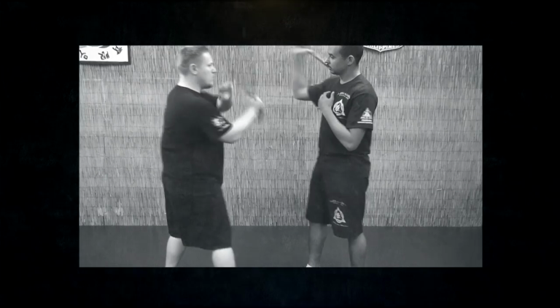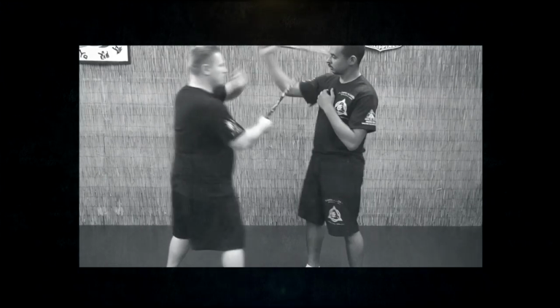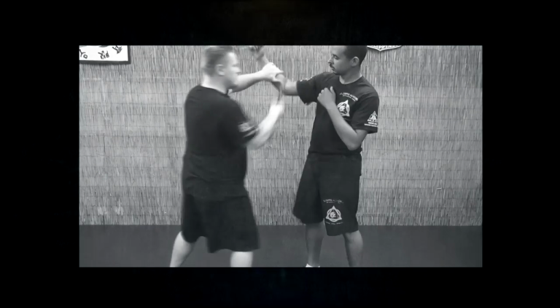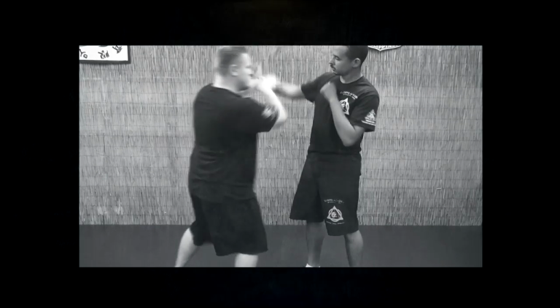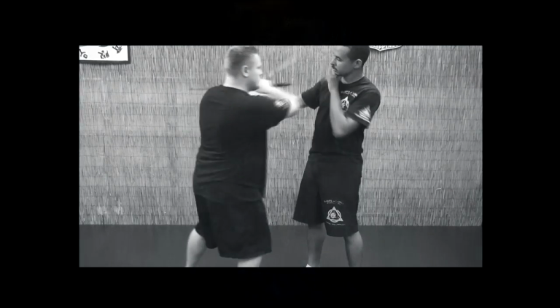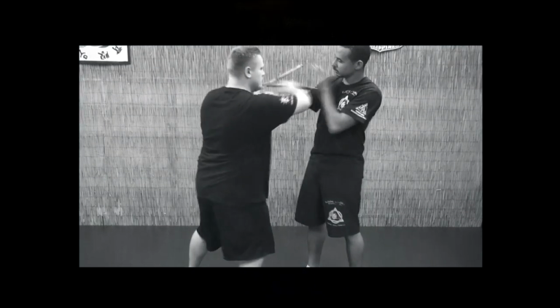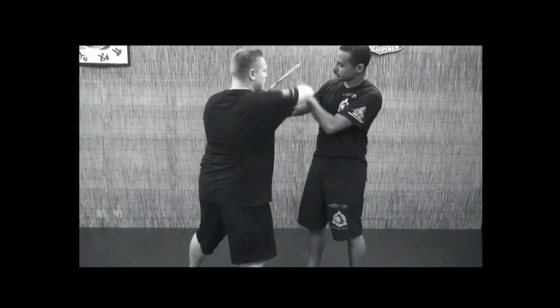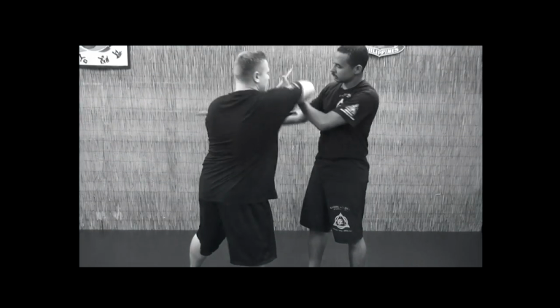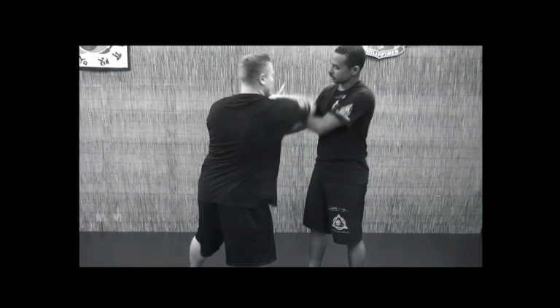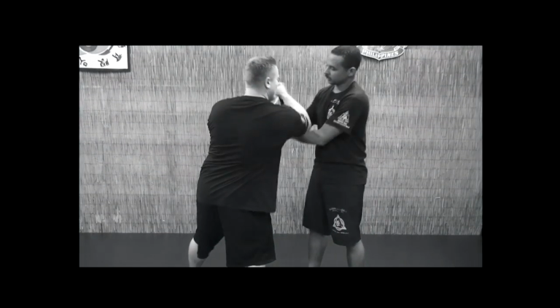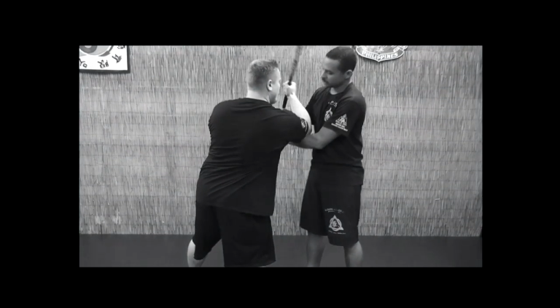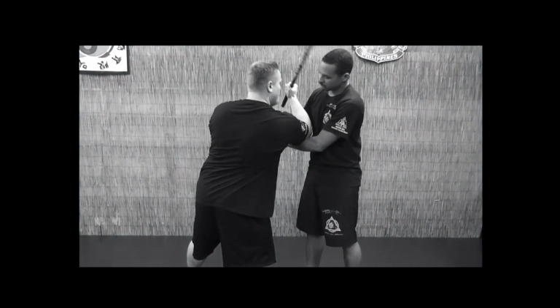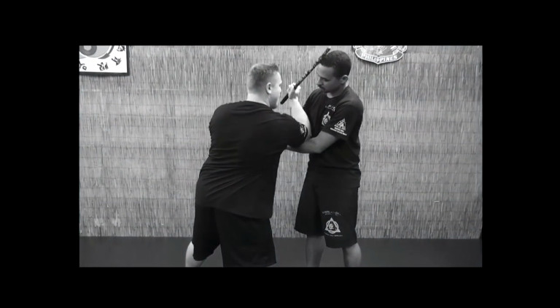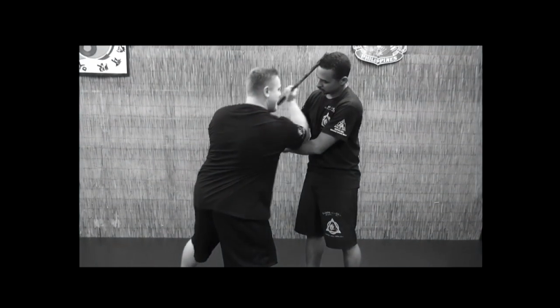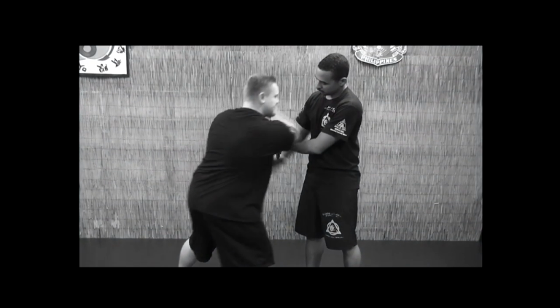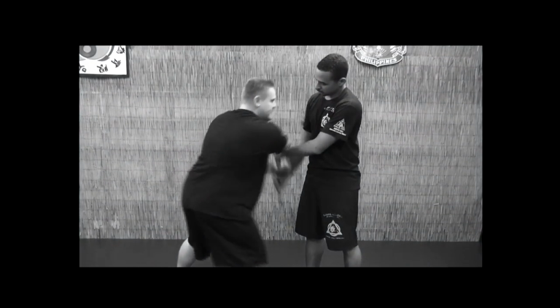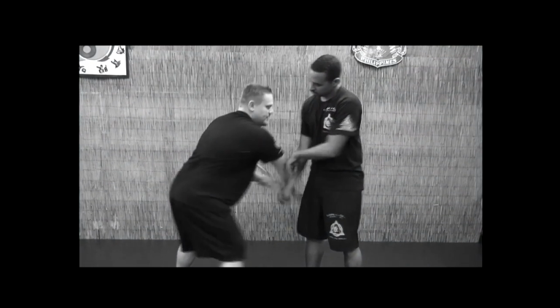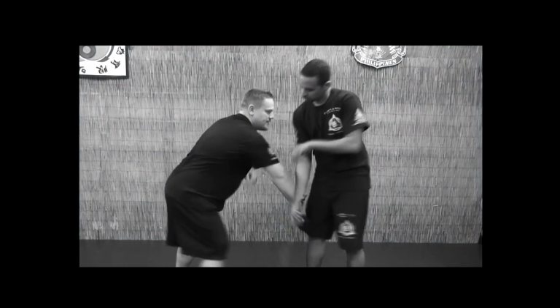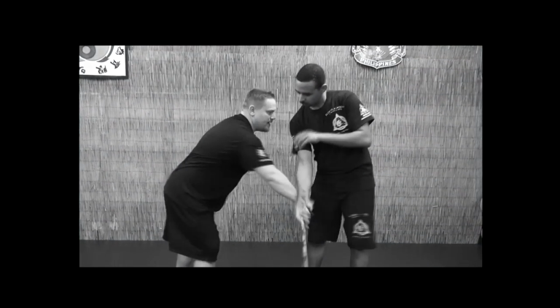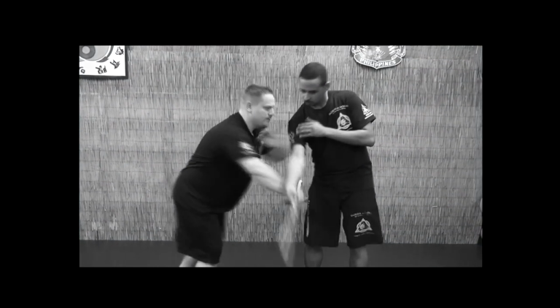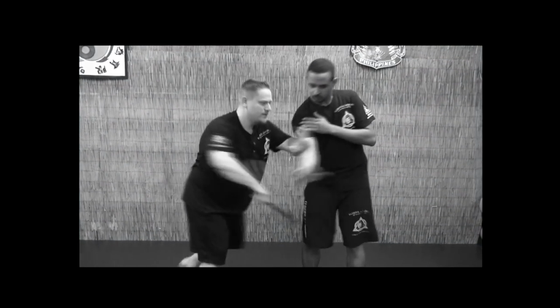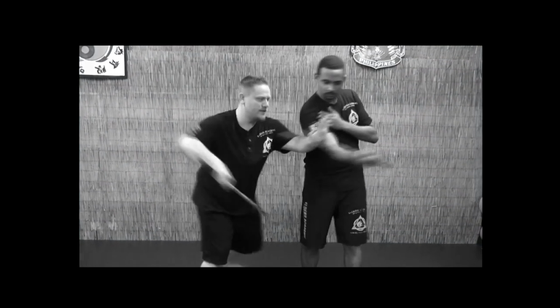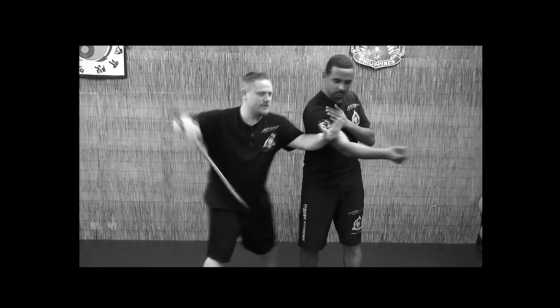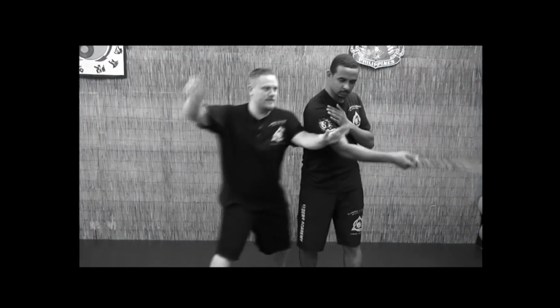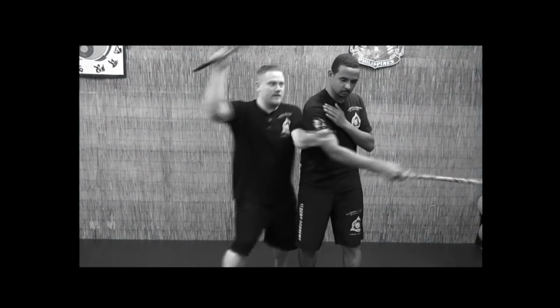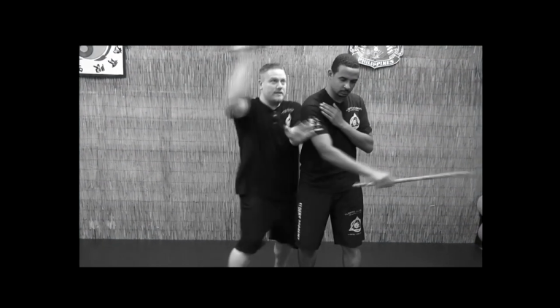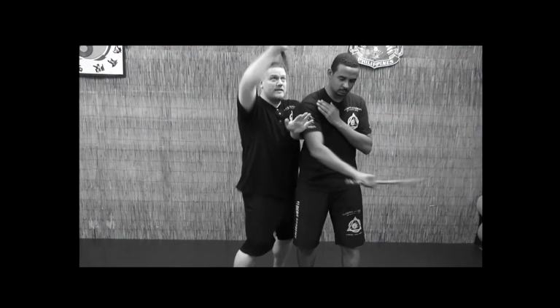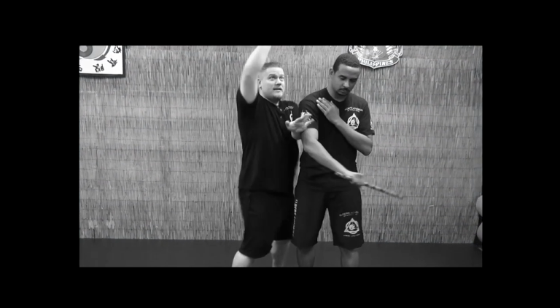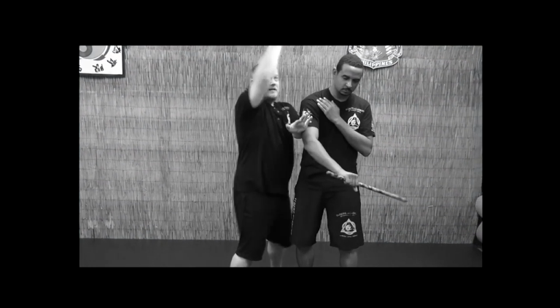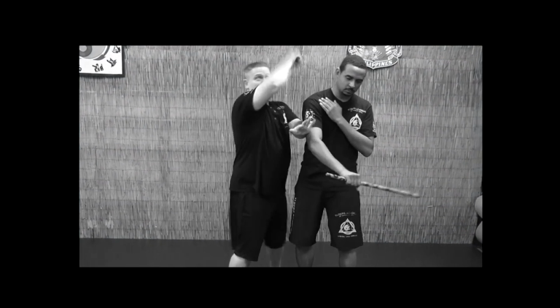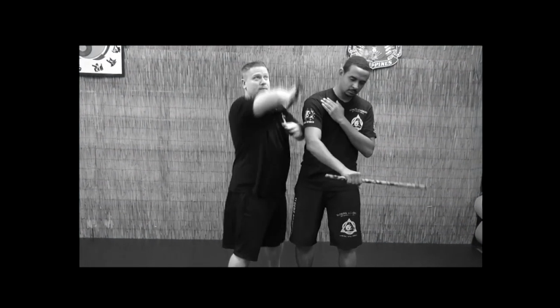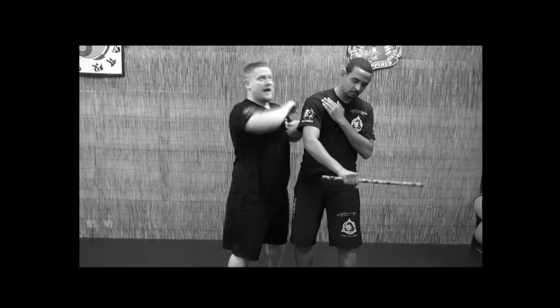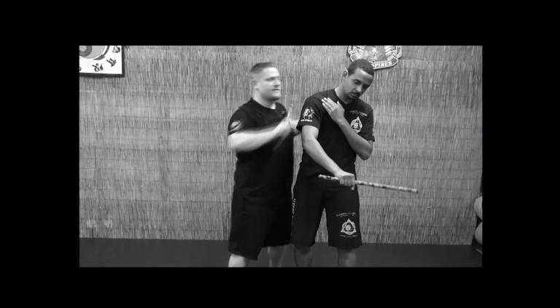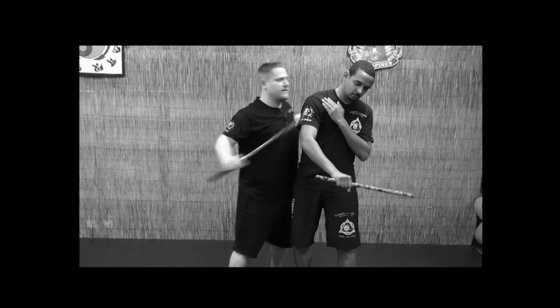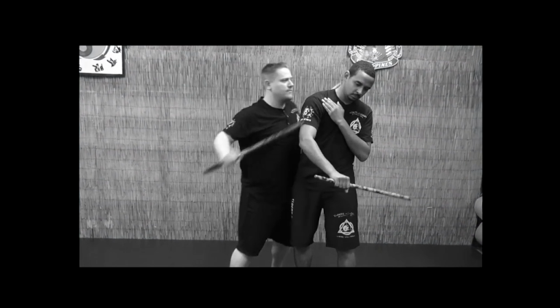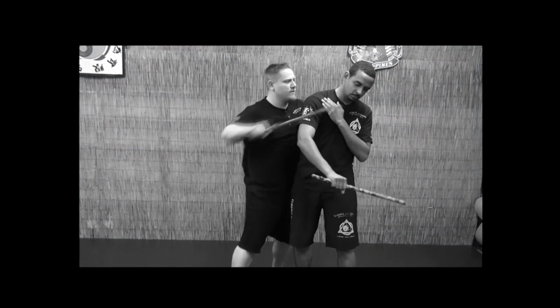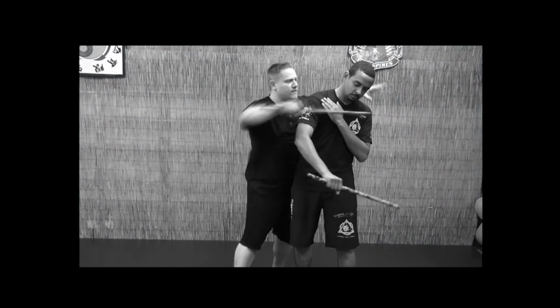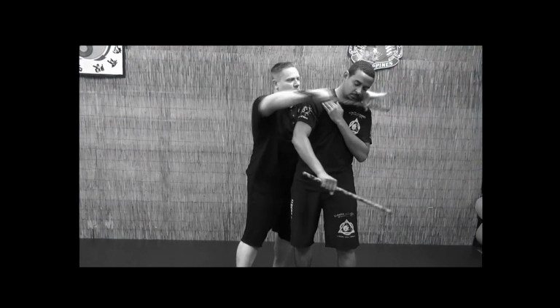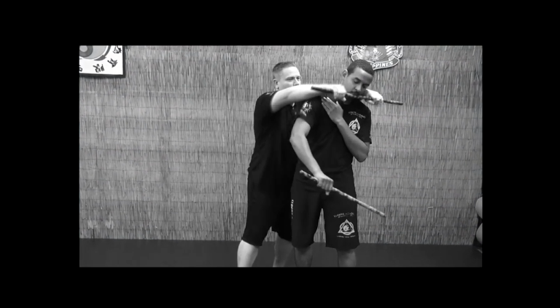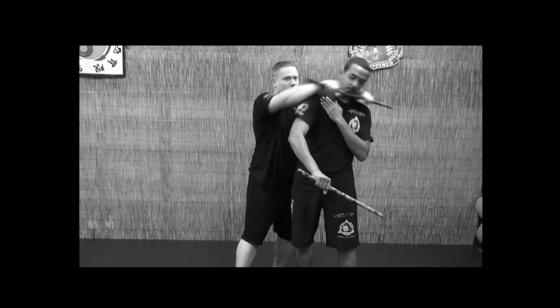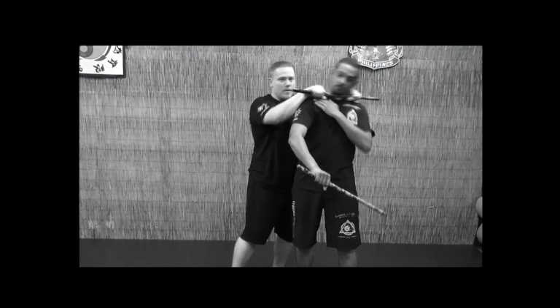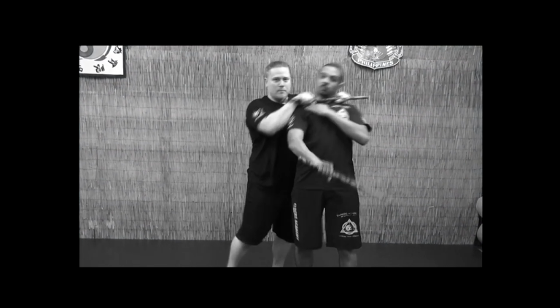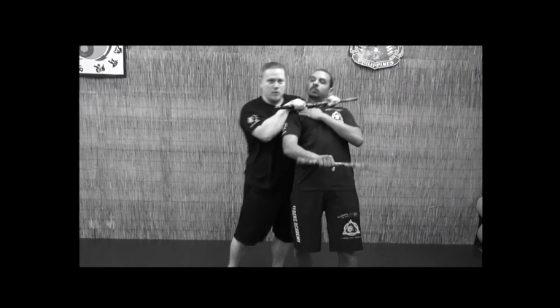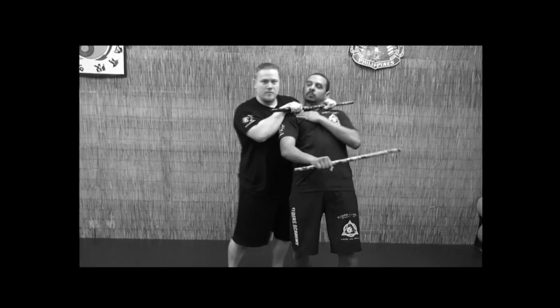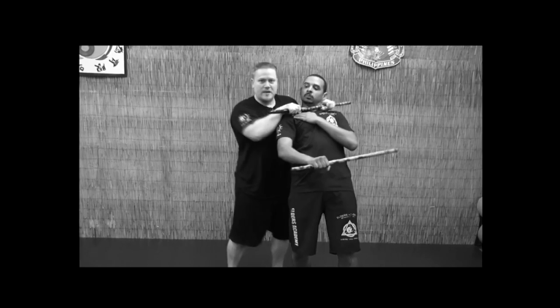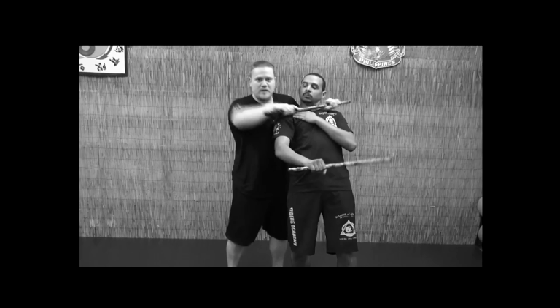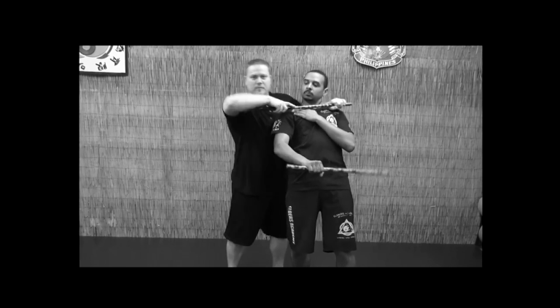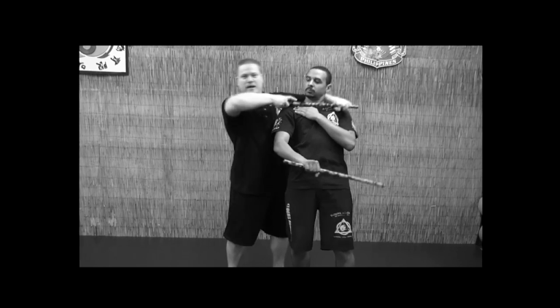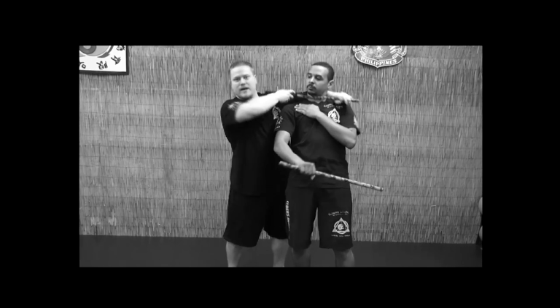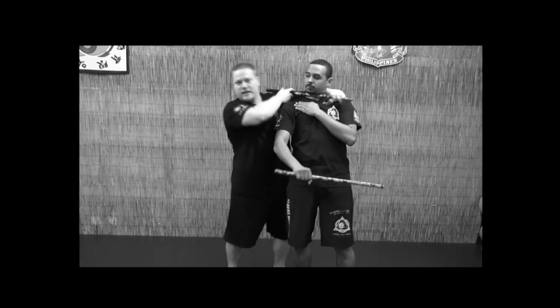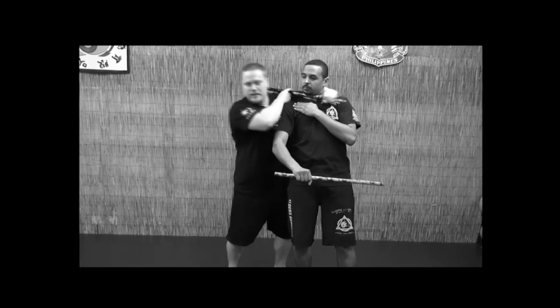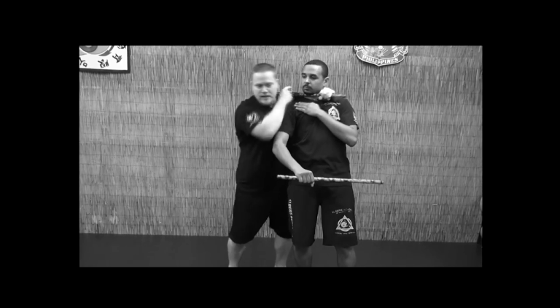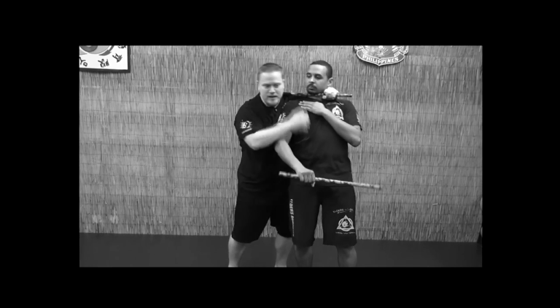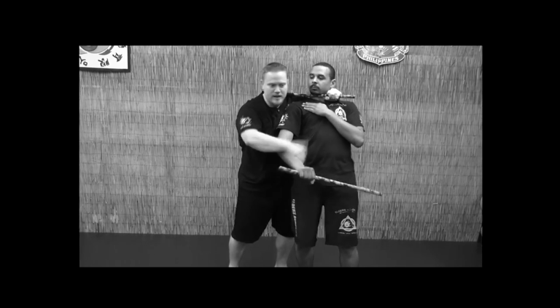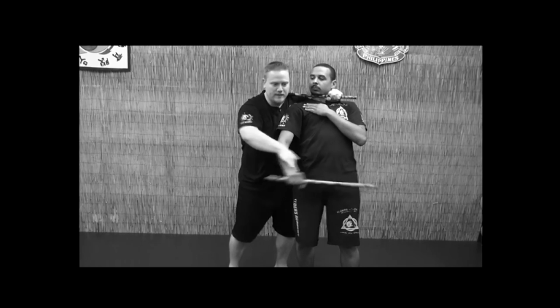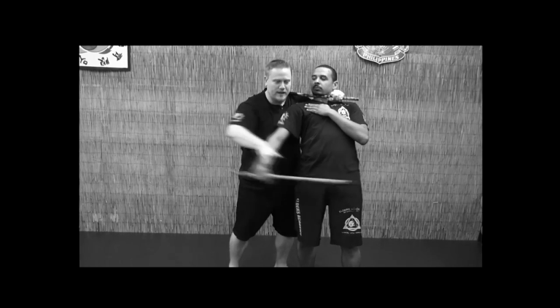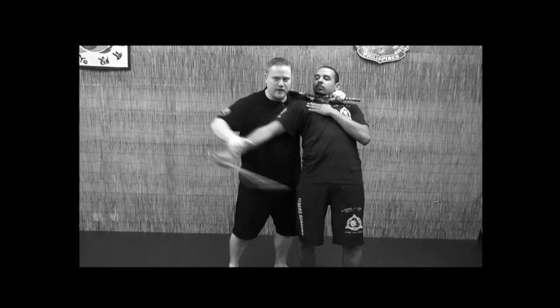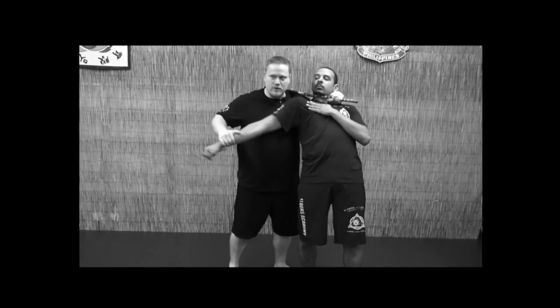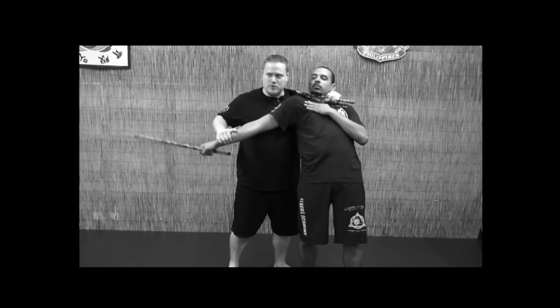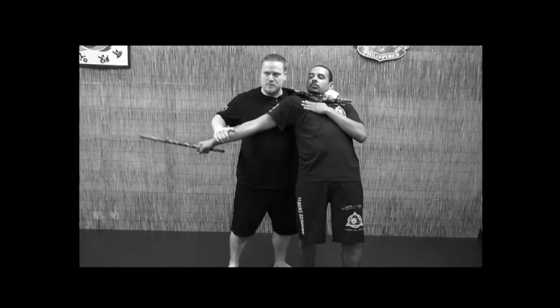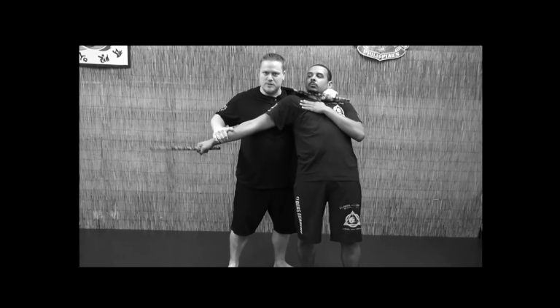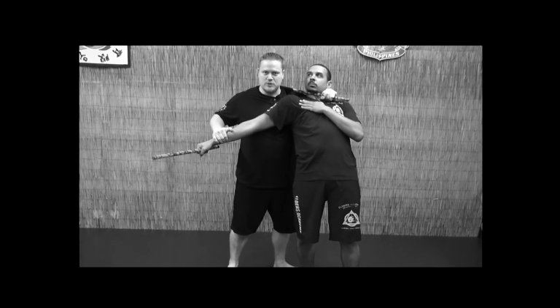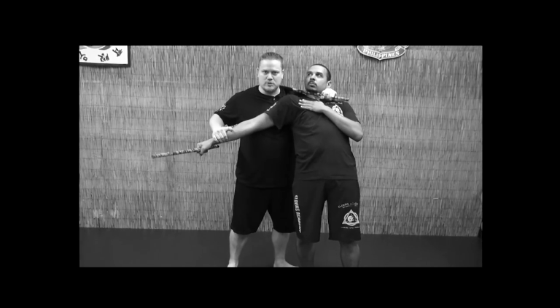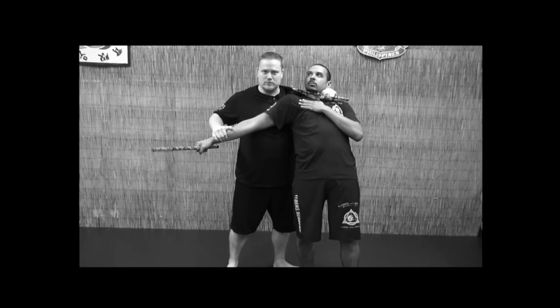One, two, I roll, pass, hit his head, hit his neck, knee, pass up, follow up, pull him down to my height, and then I go to this position.